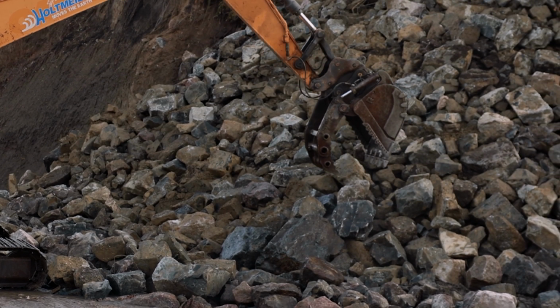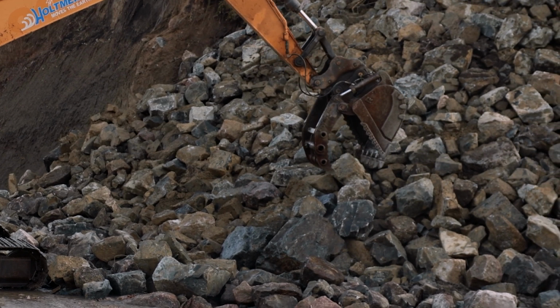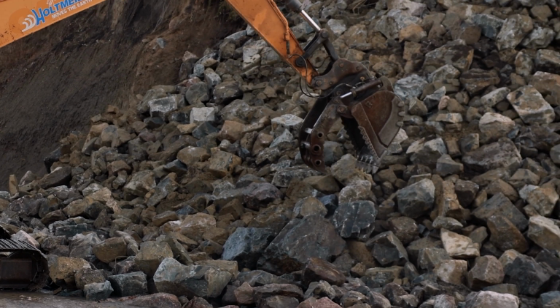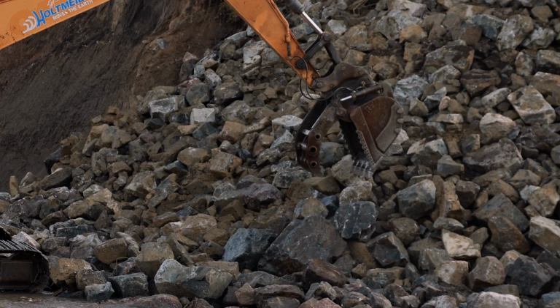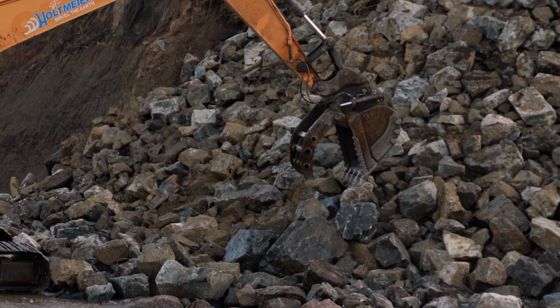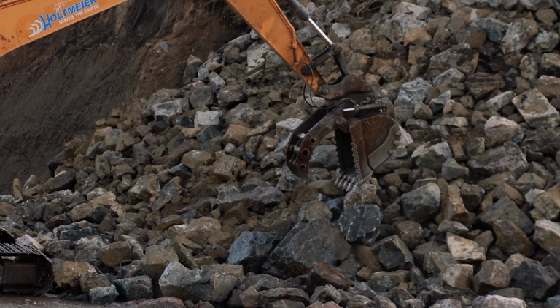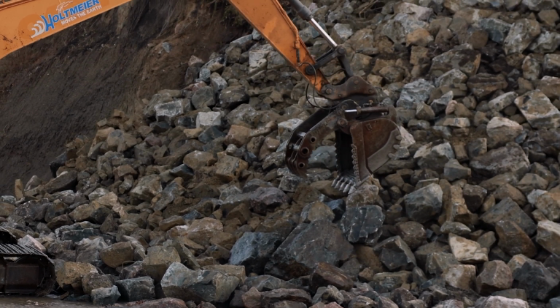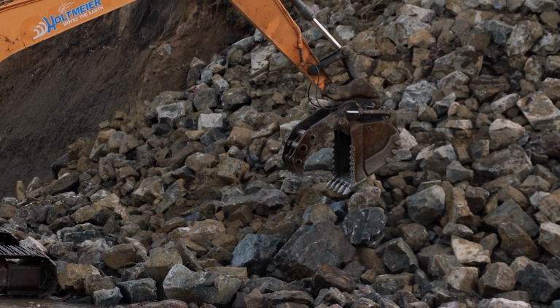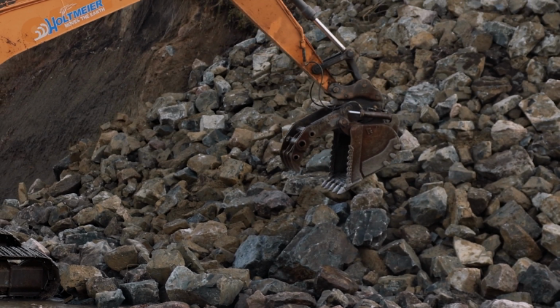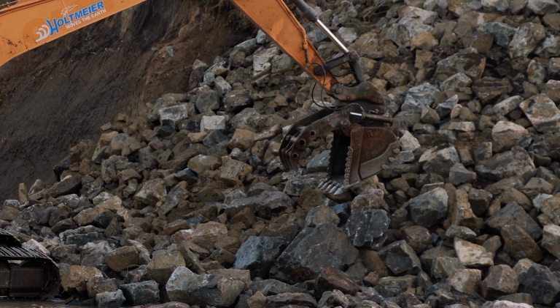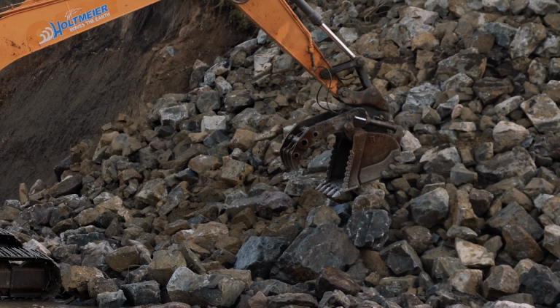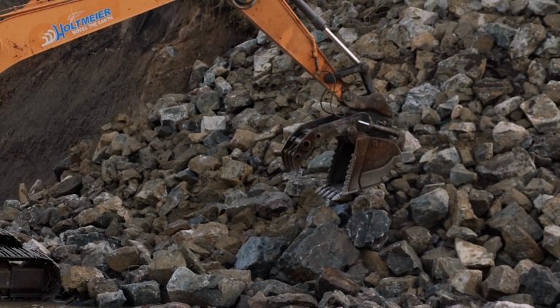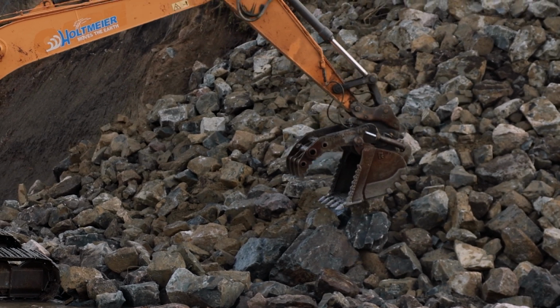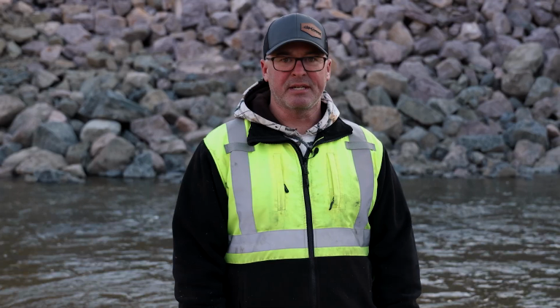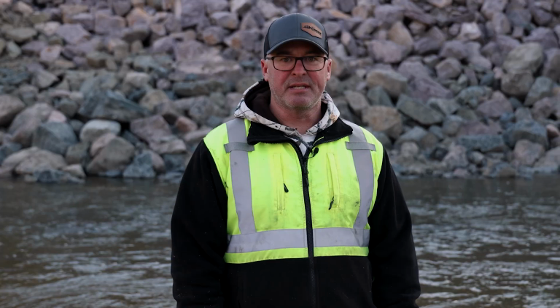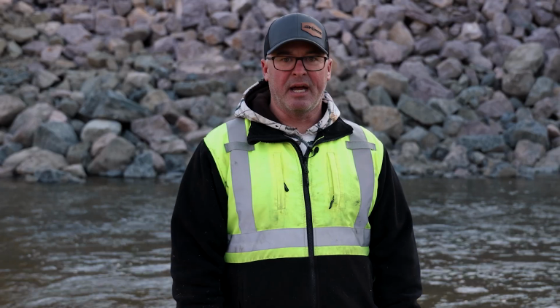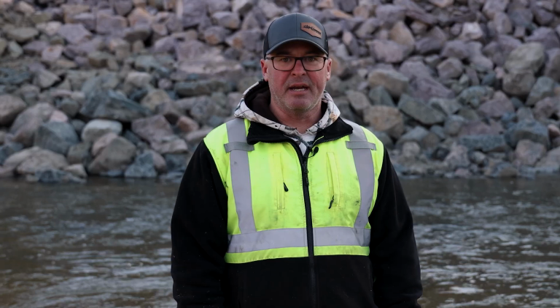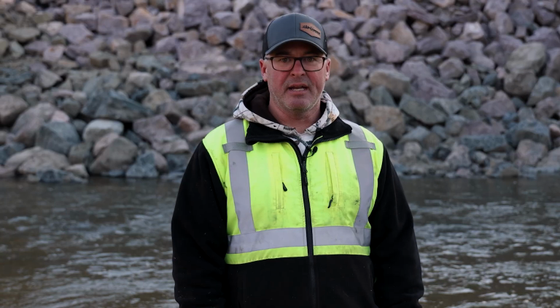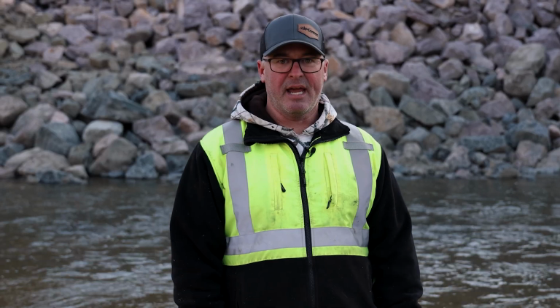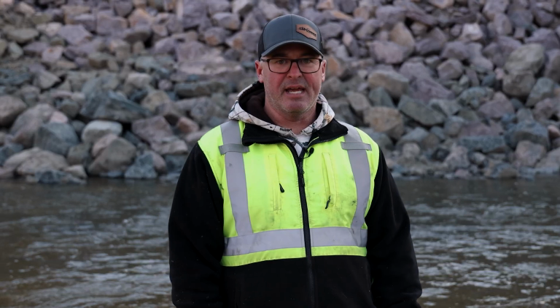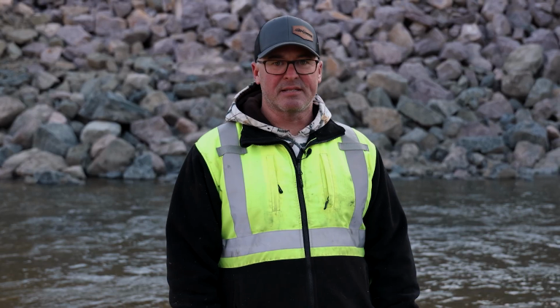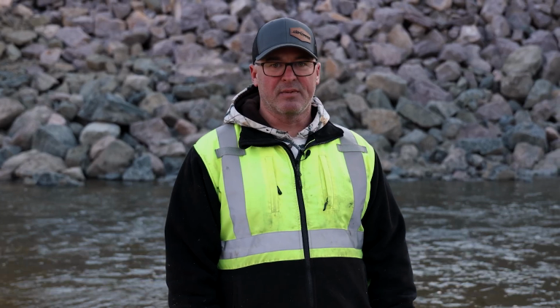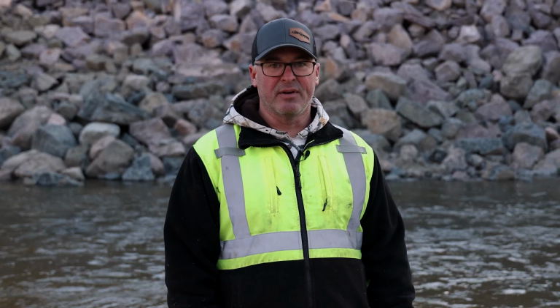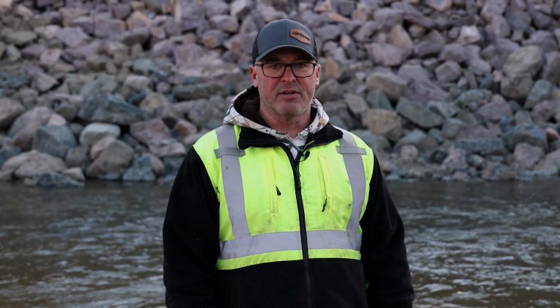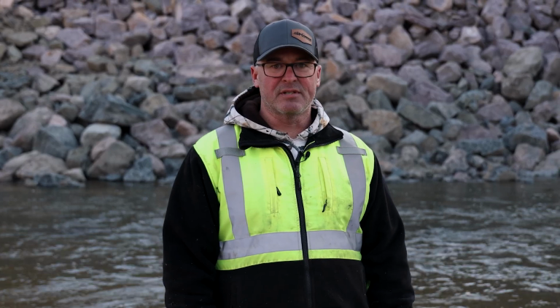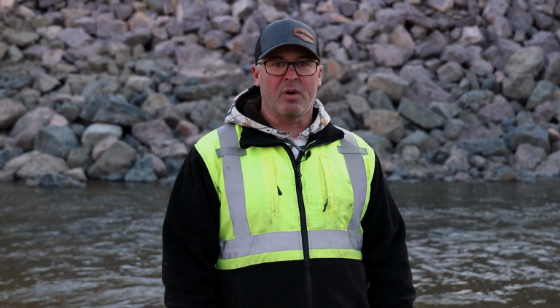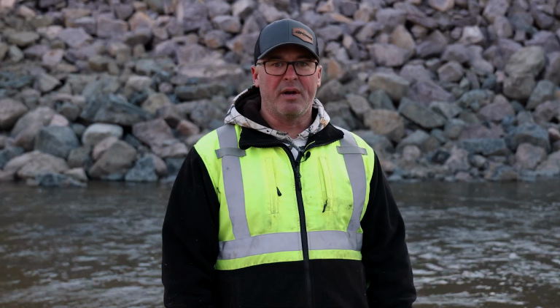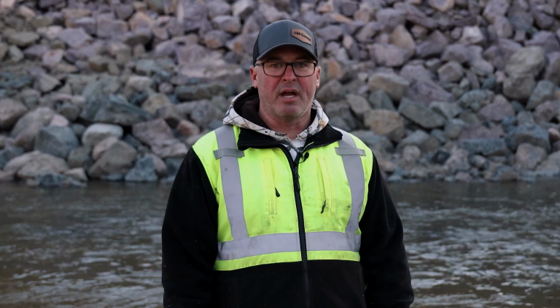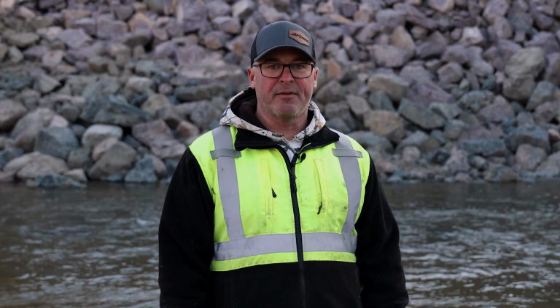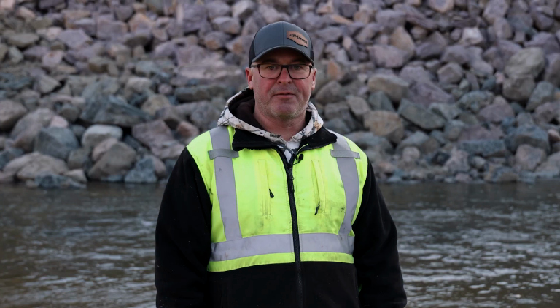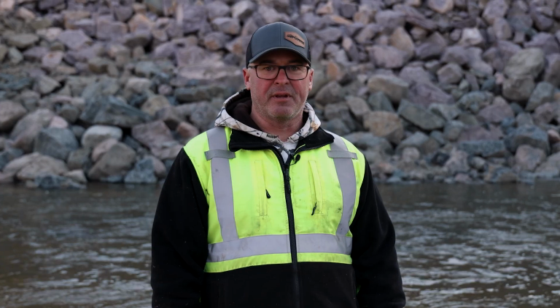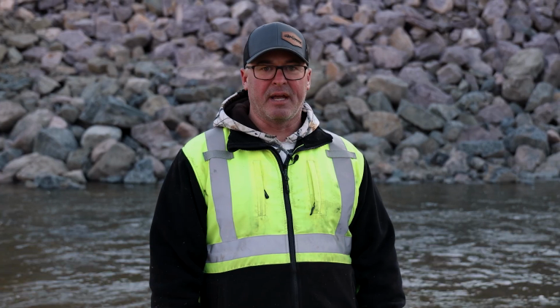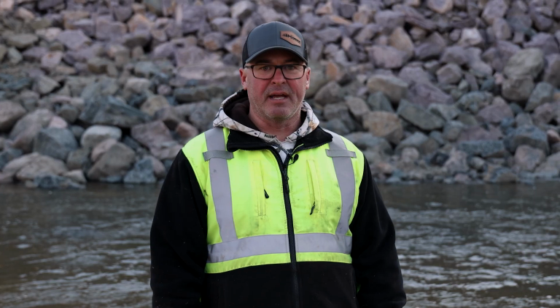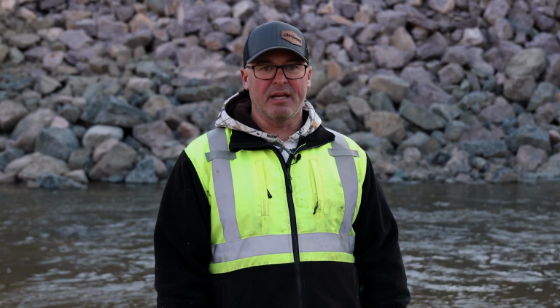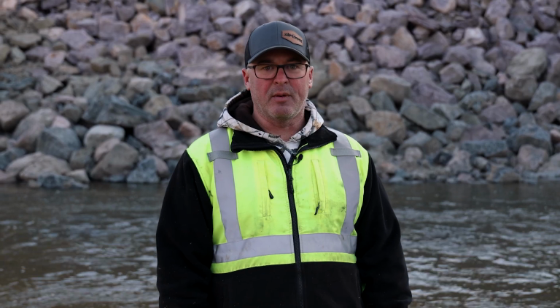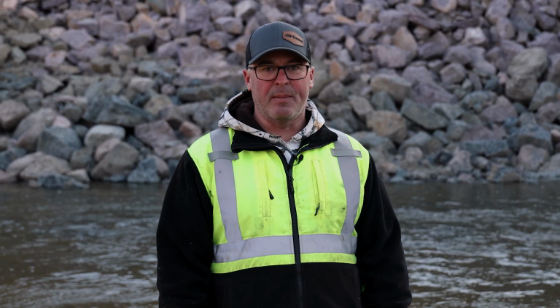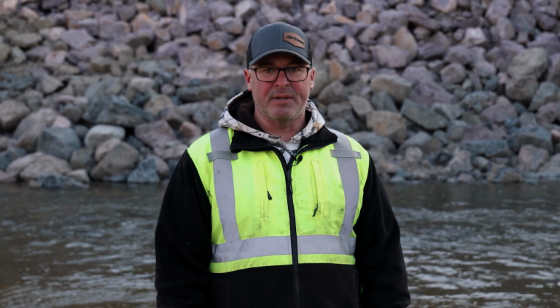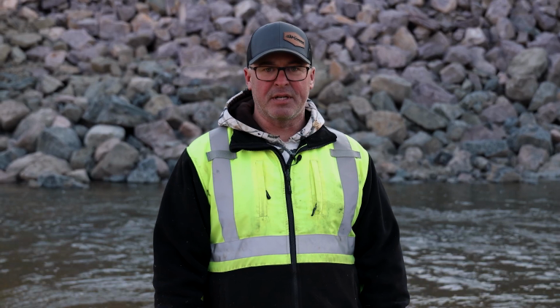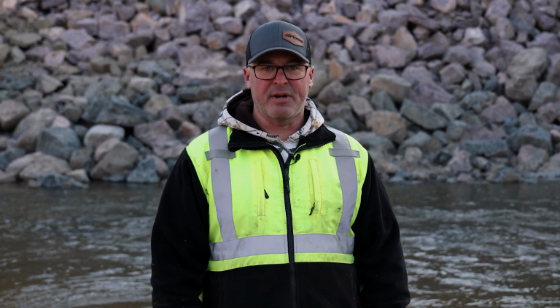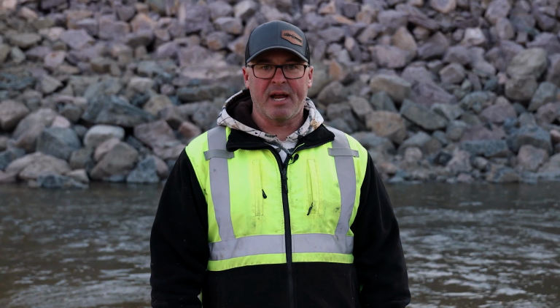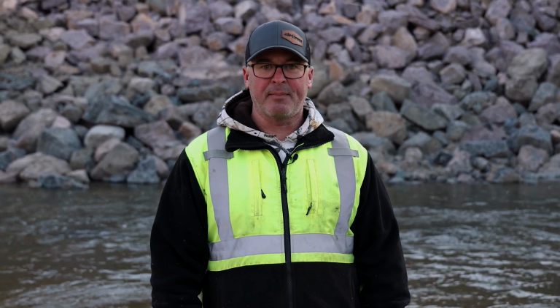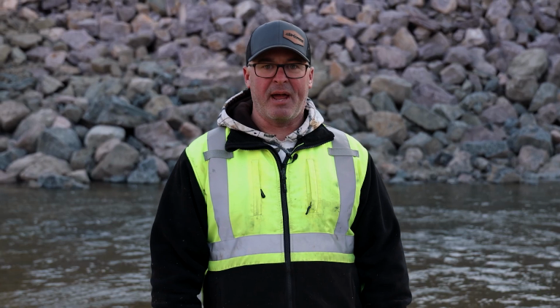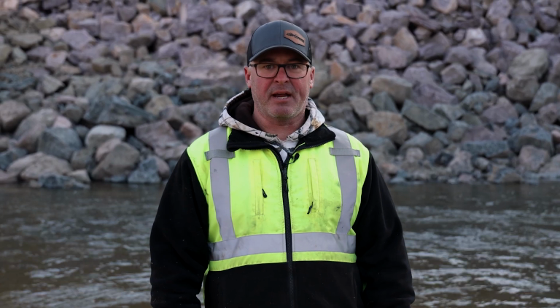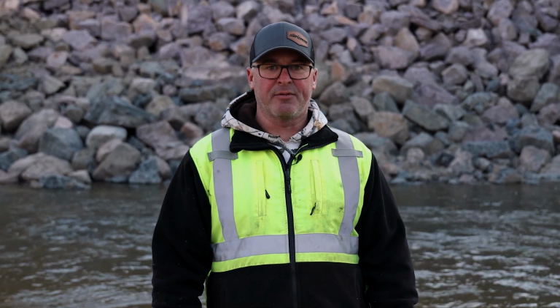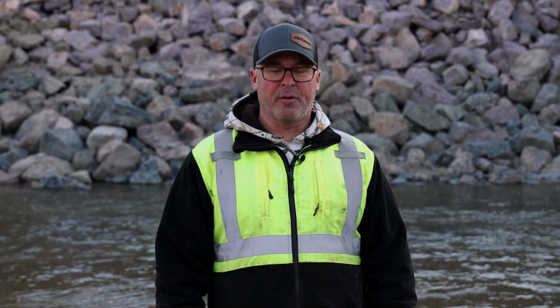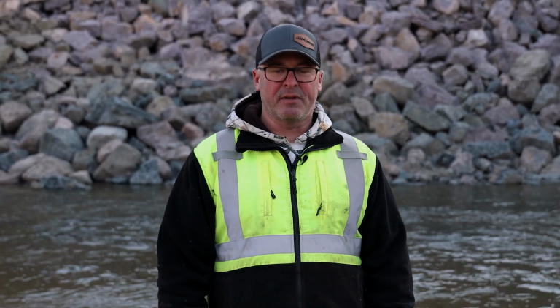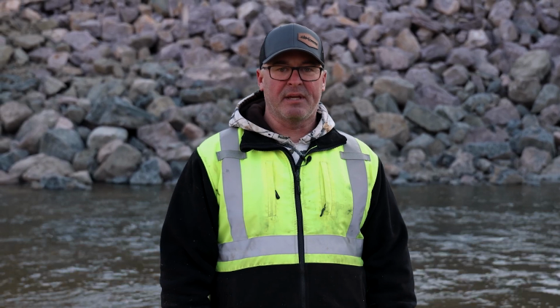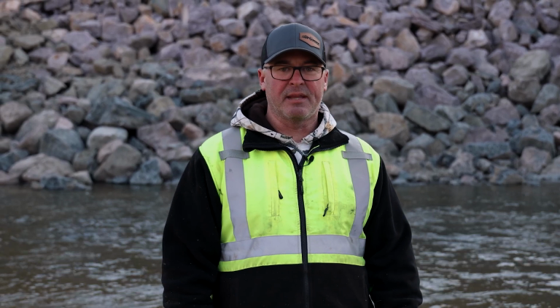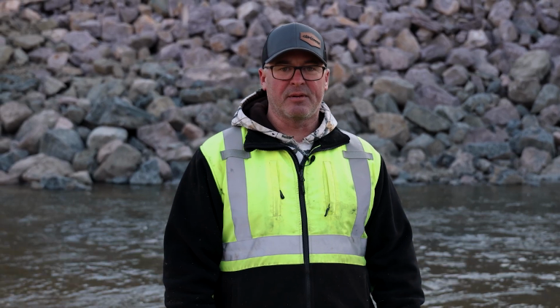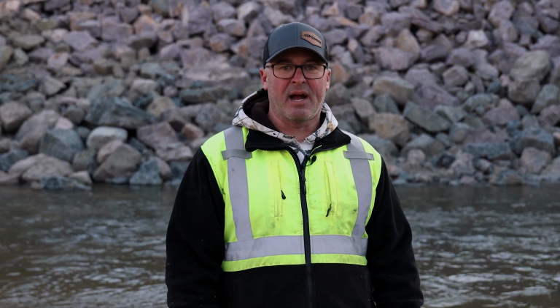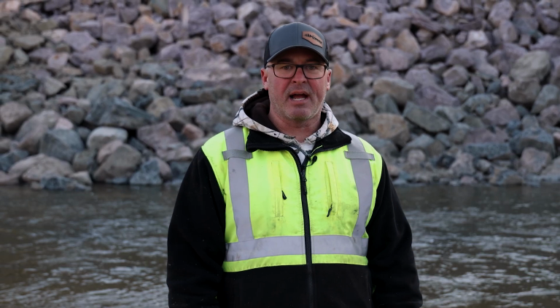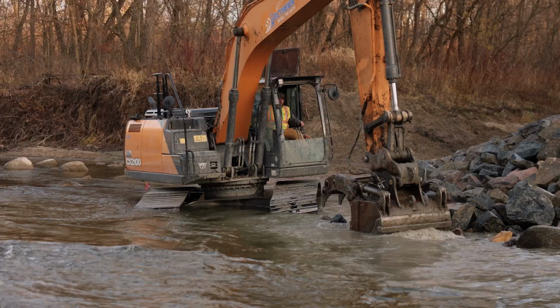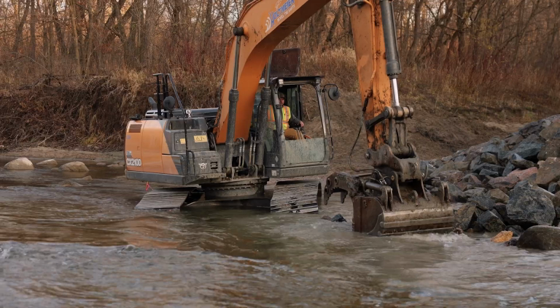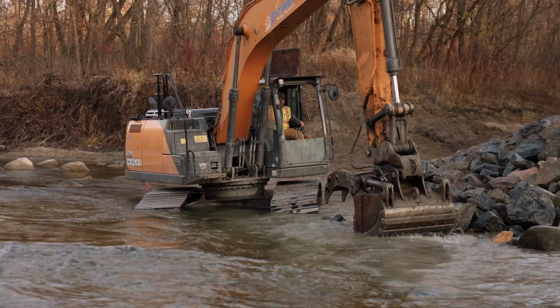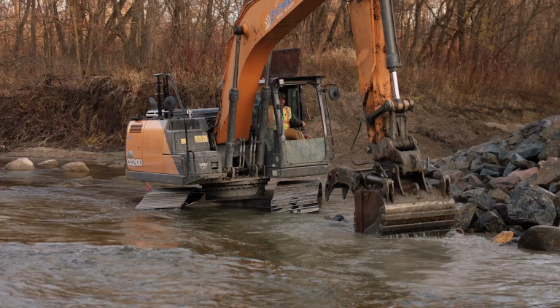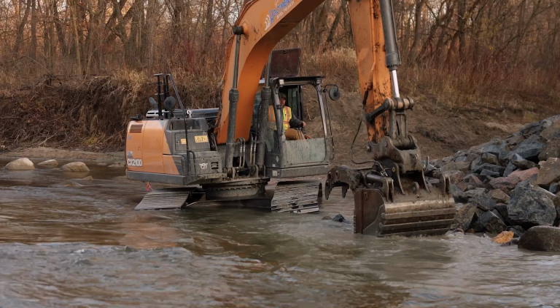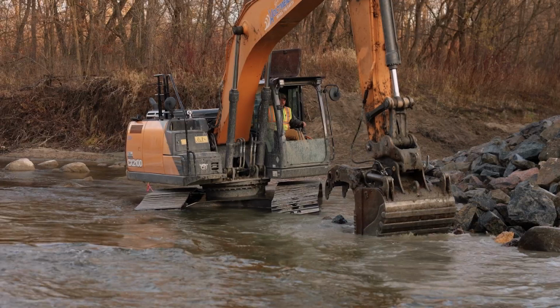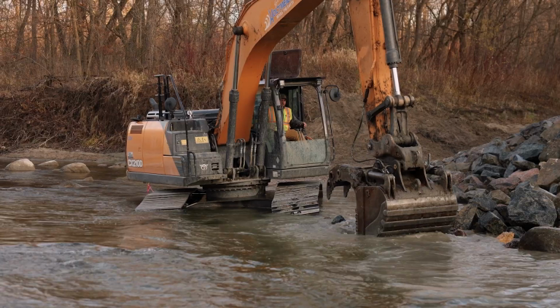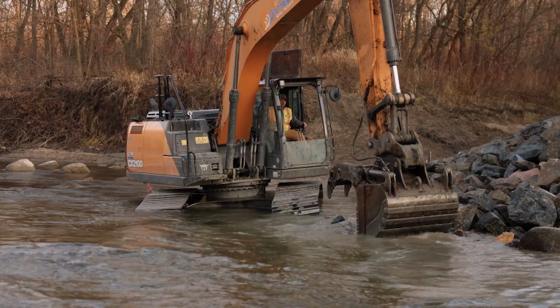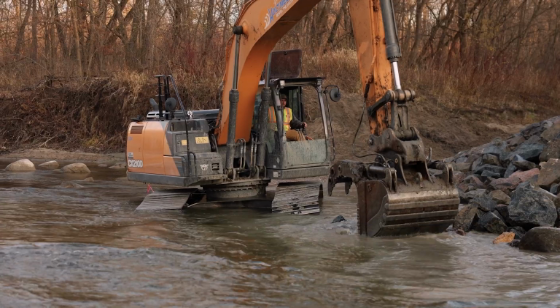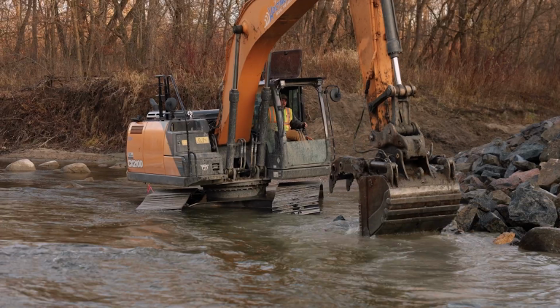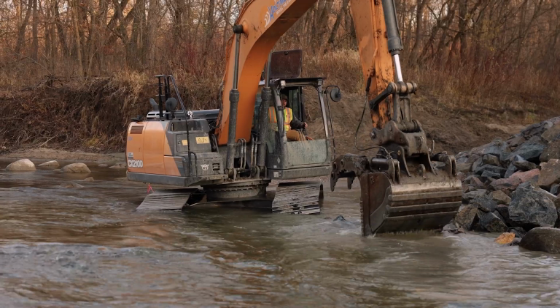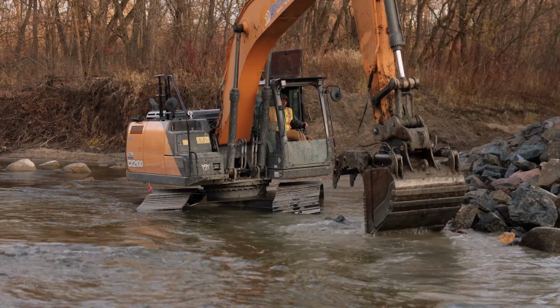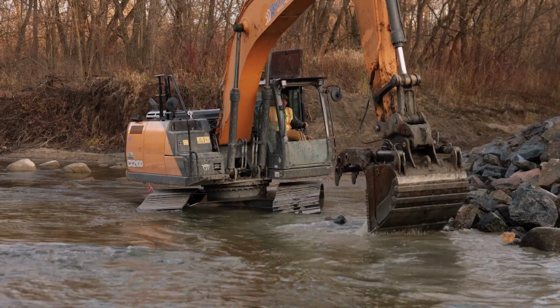This is a good time of year to get the project done, as the river is low enough for the equipment to track back and forth and get the rock right where we want it.